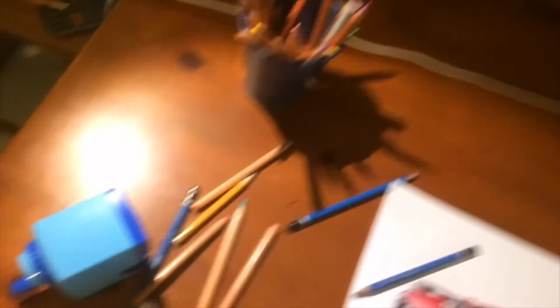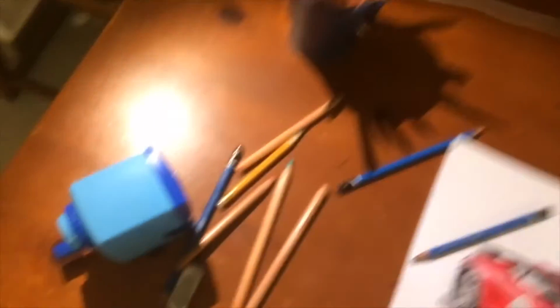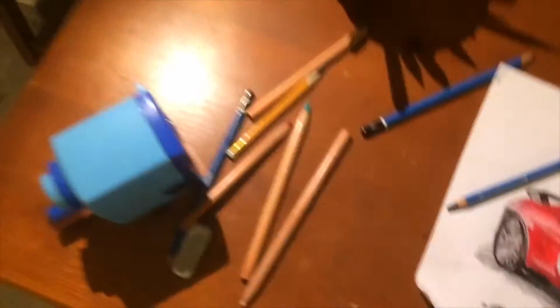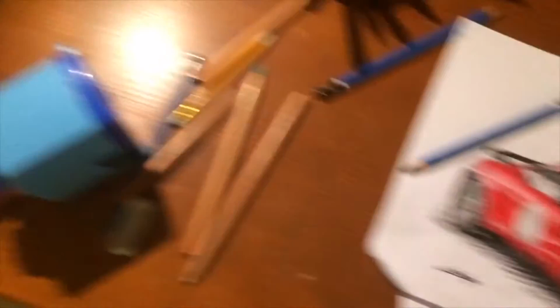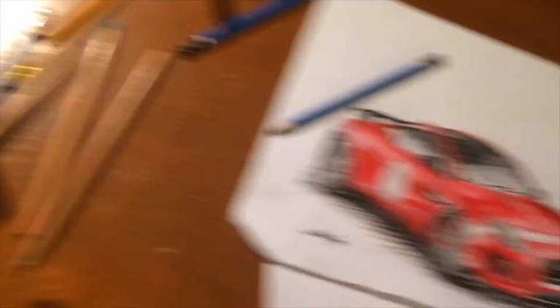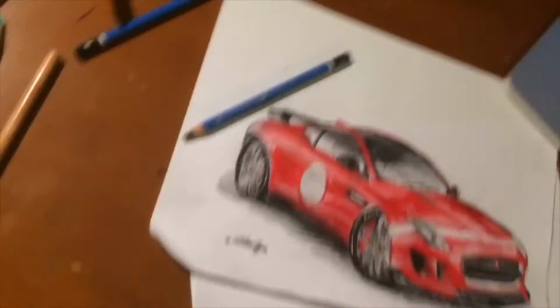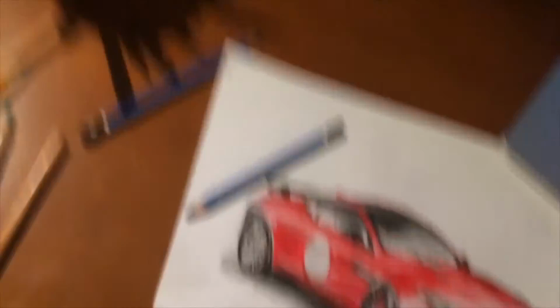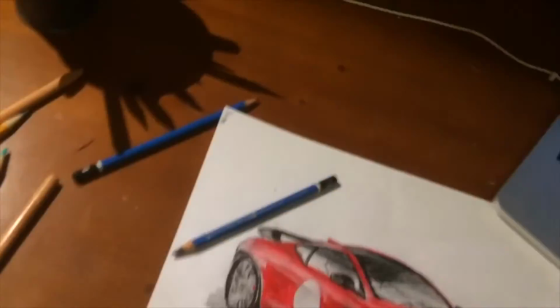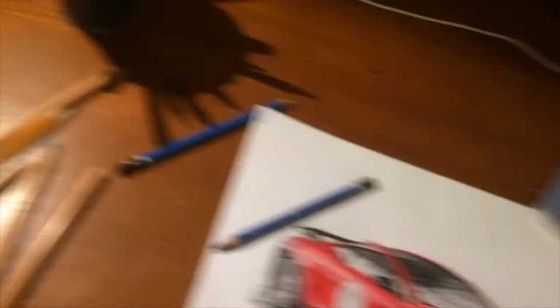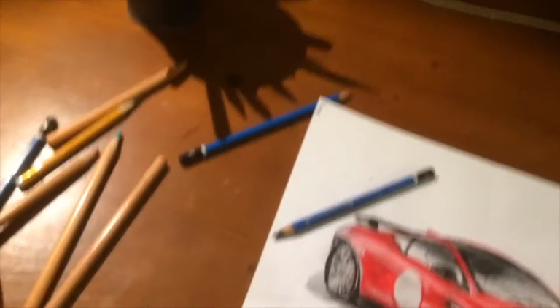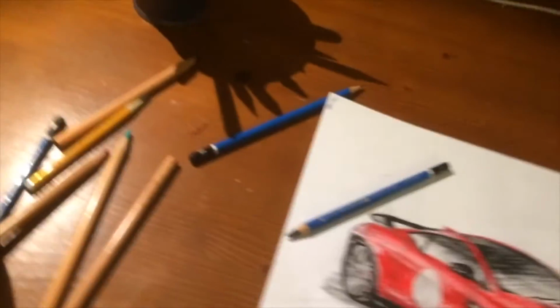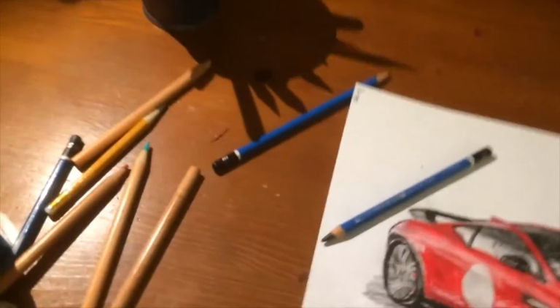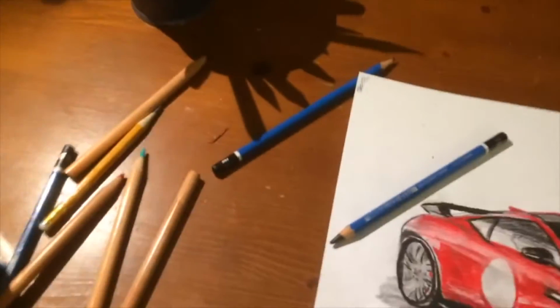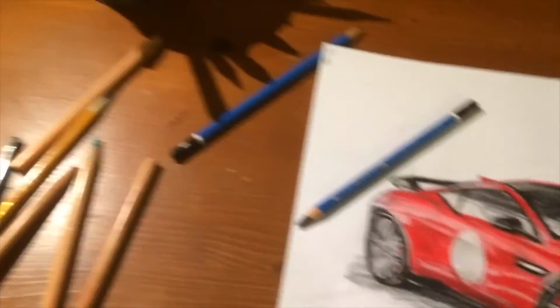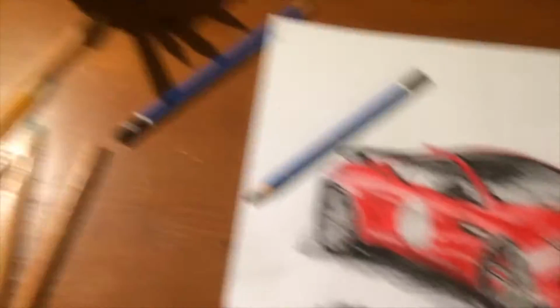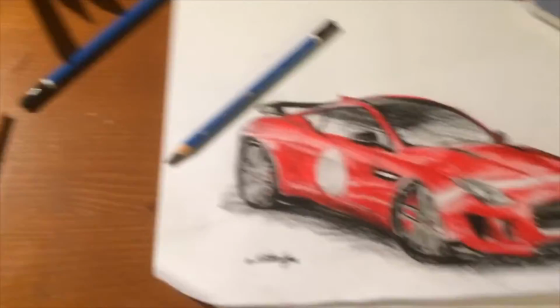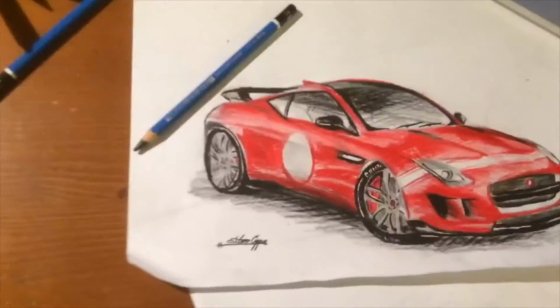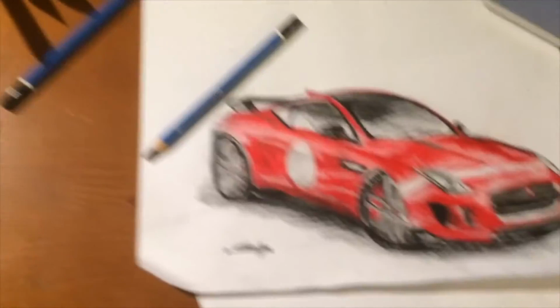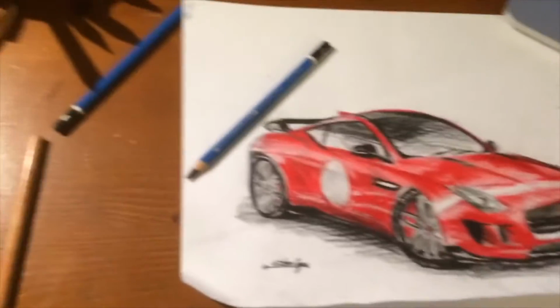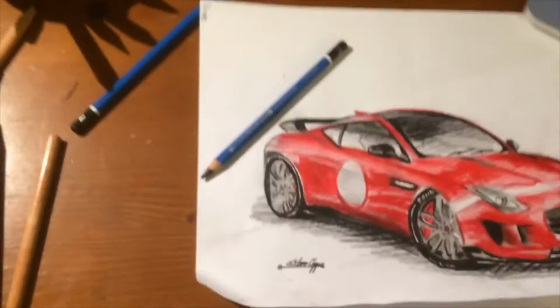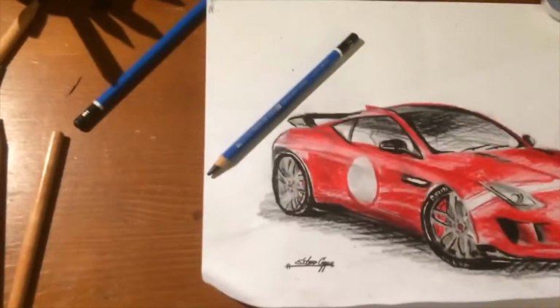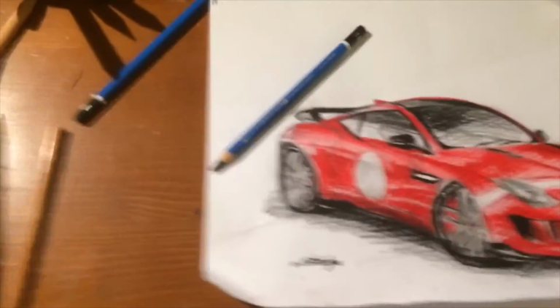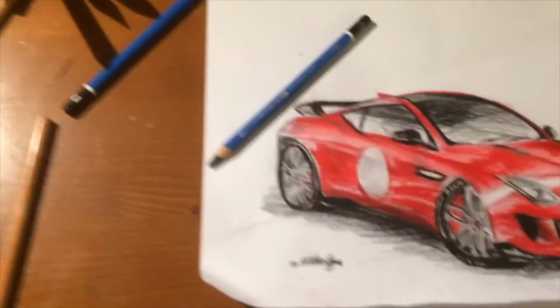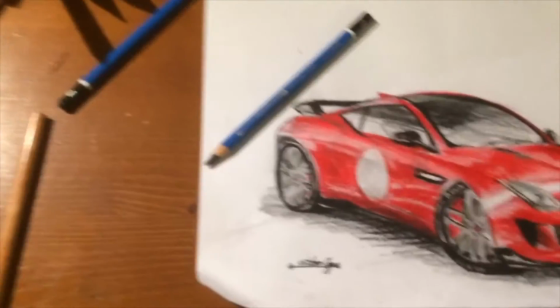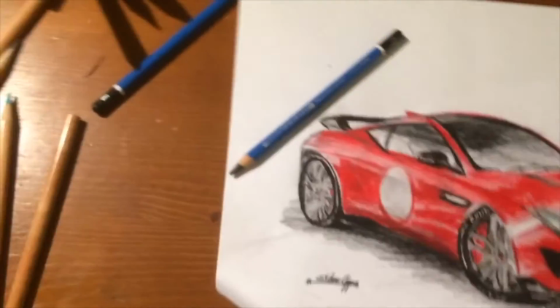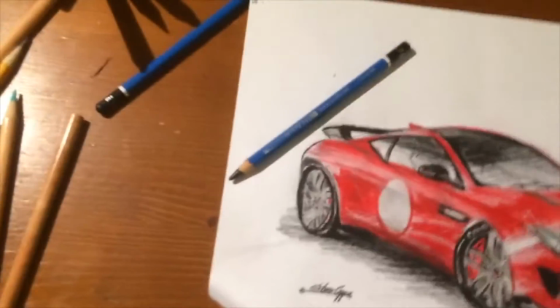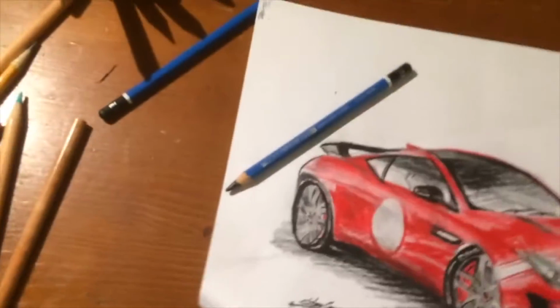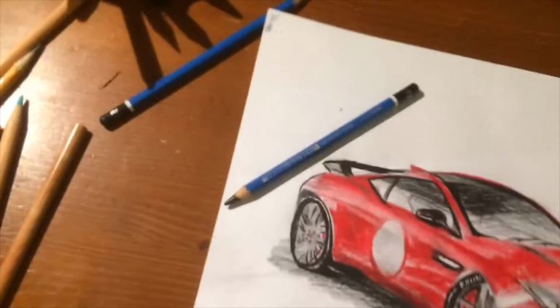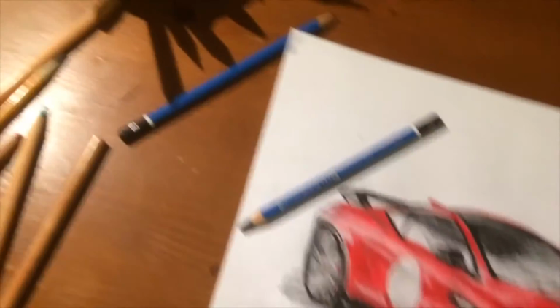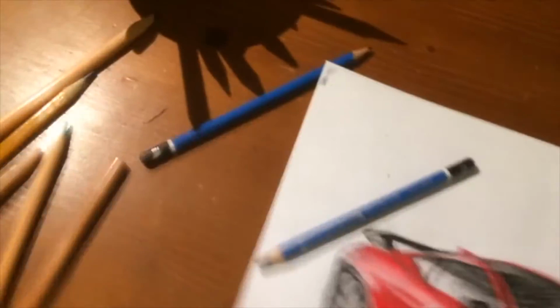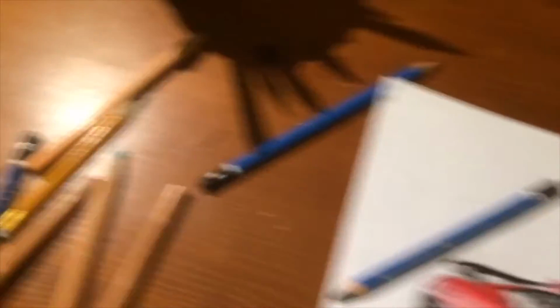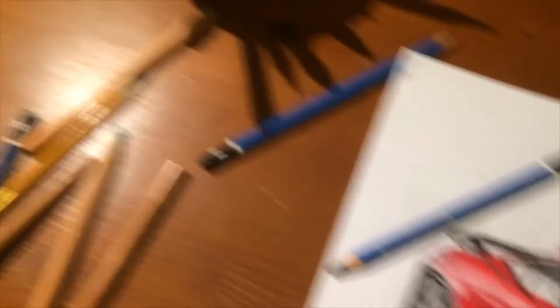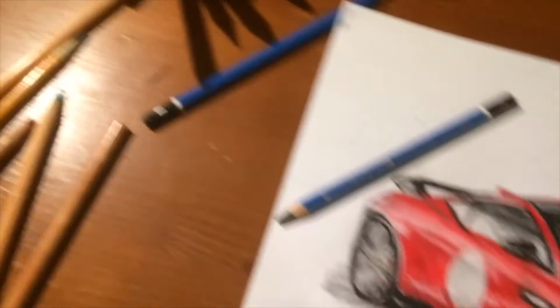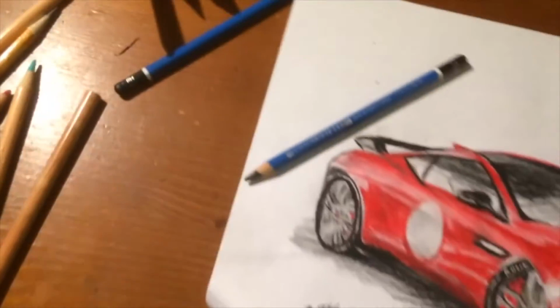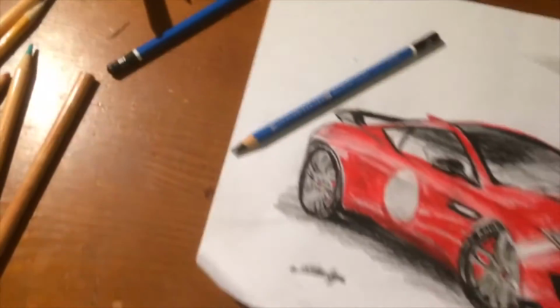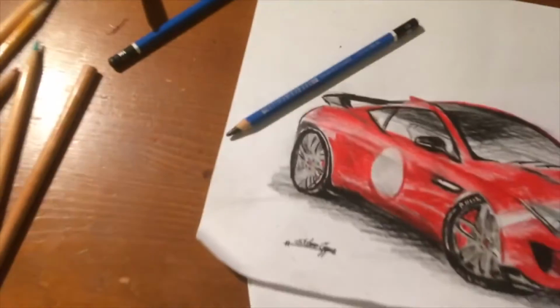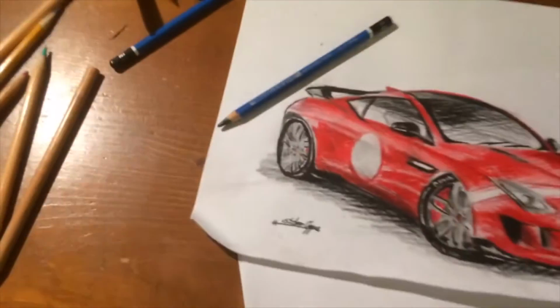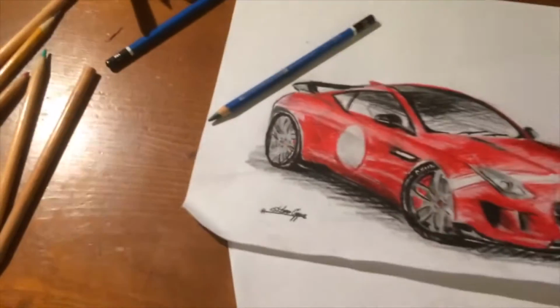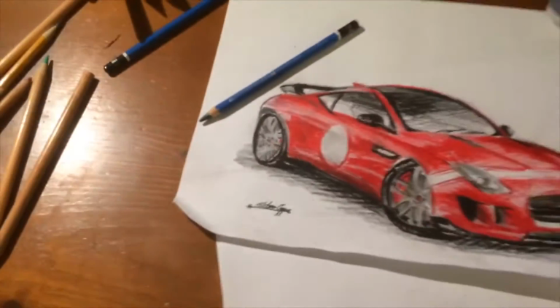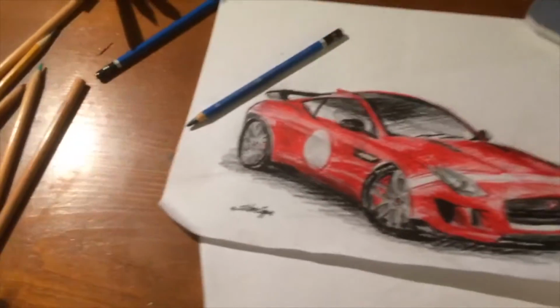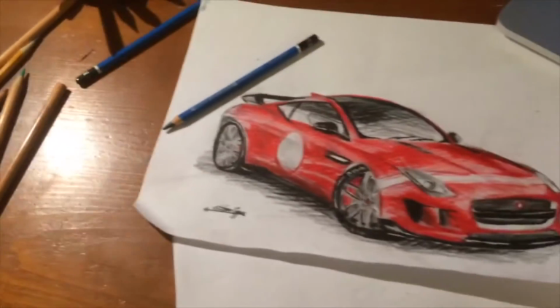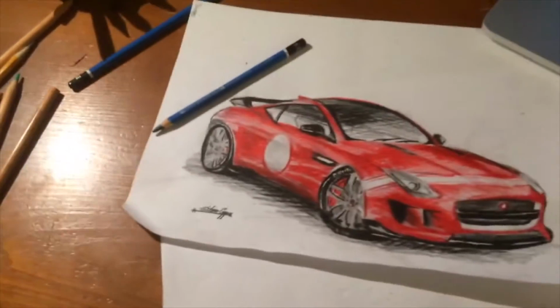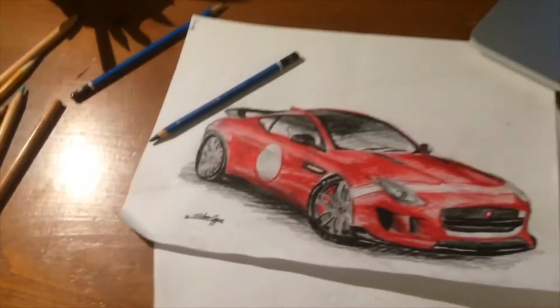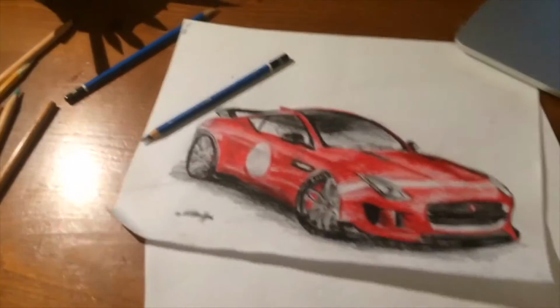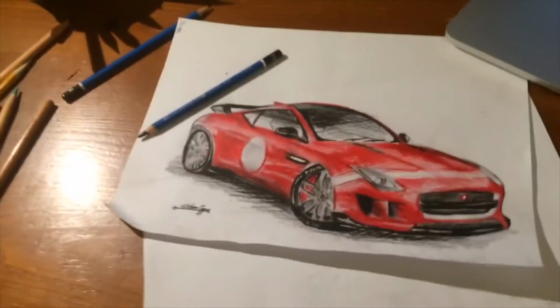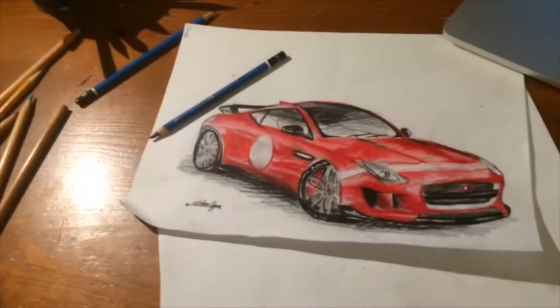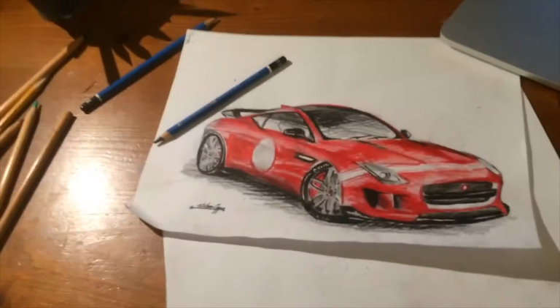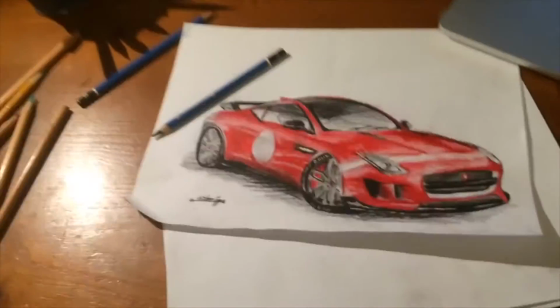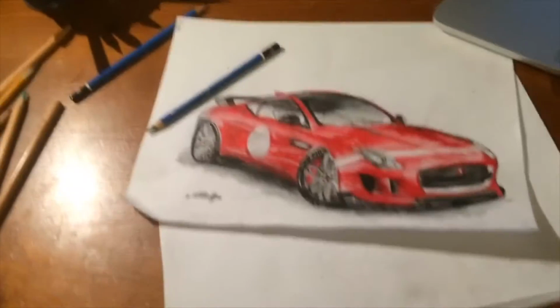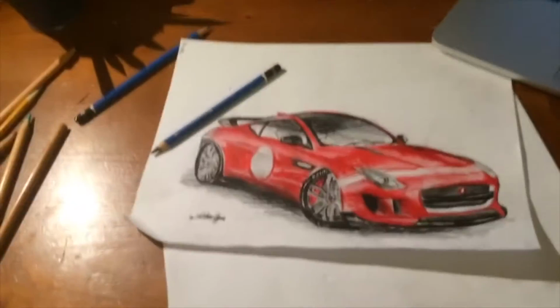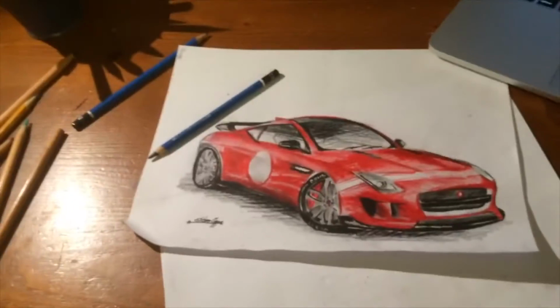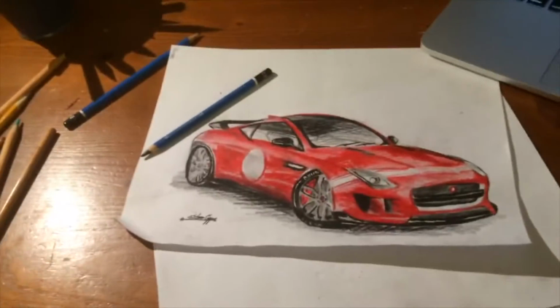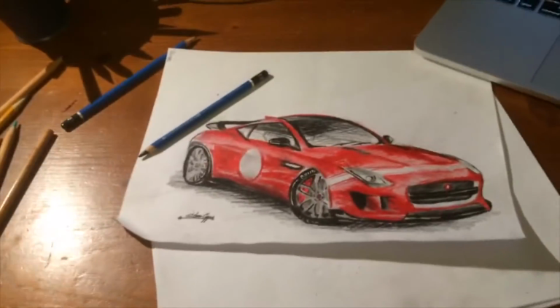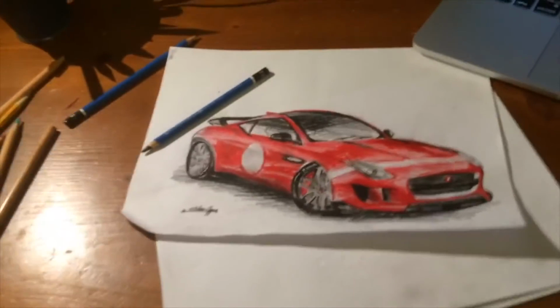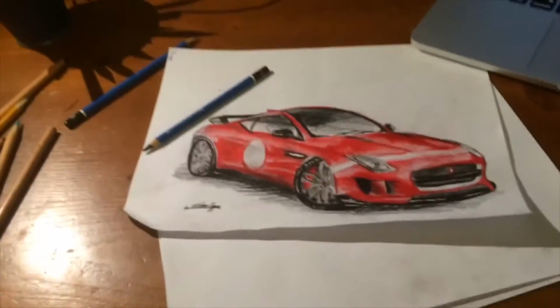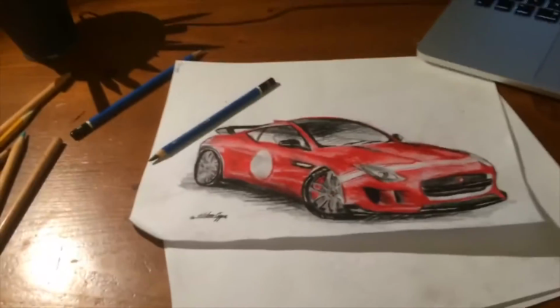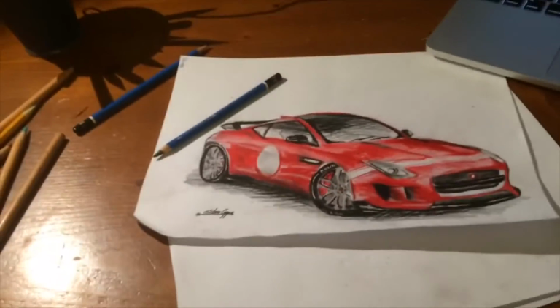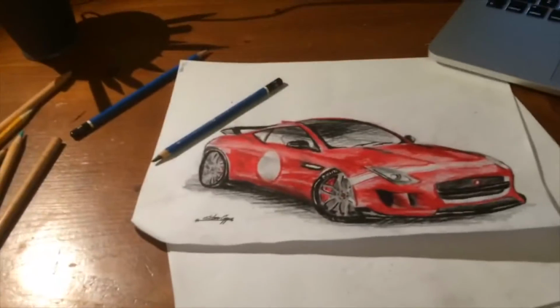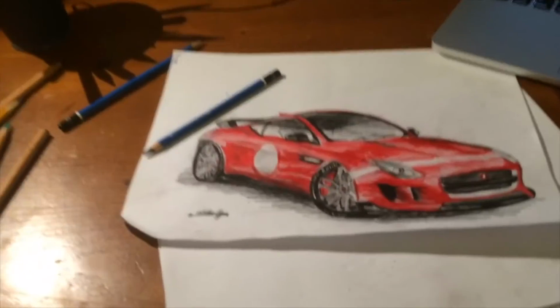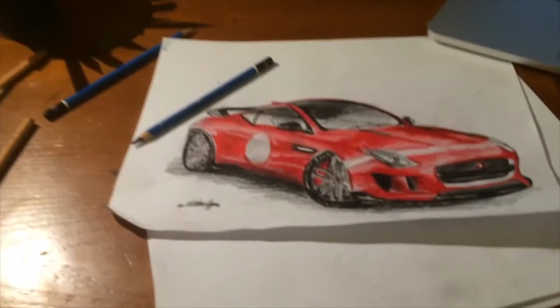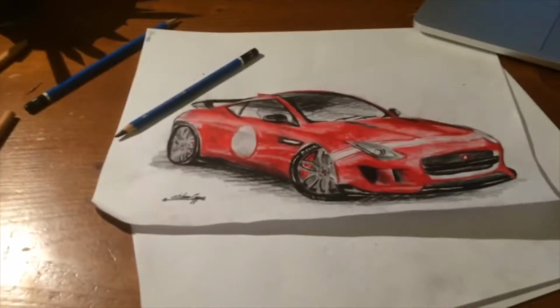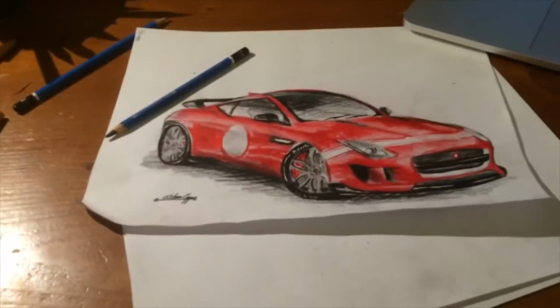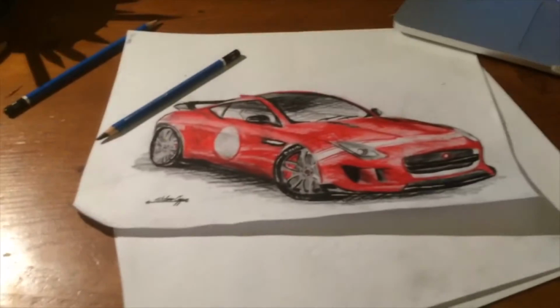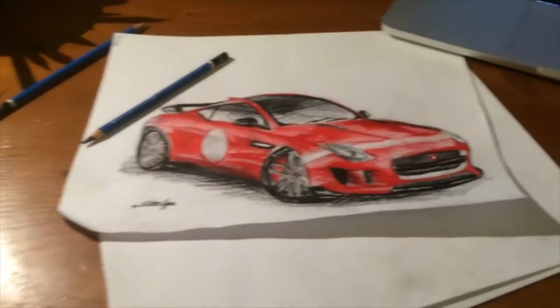Okay, so I finished the drawing, and I'm very happy with it. I think it came out really, really well.